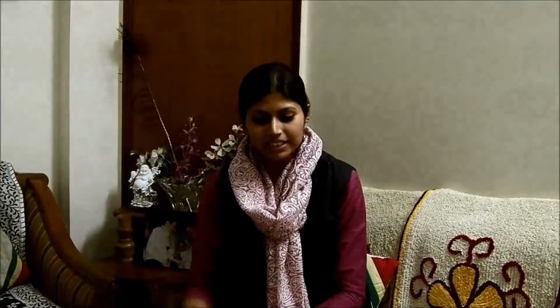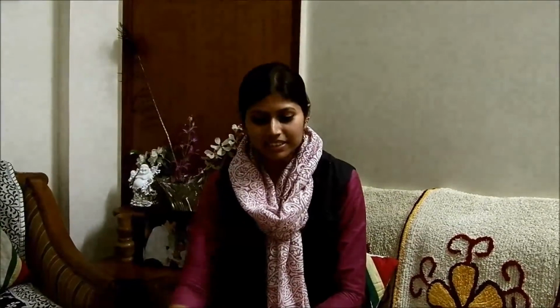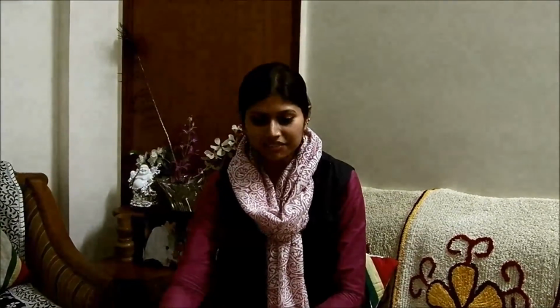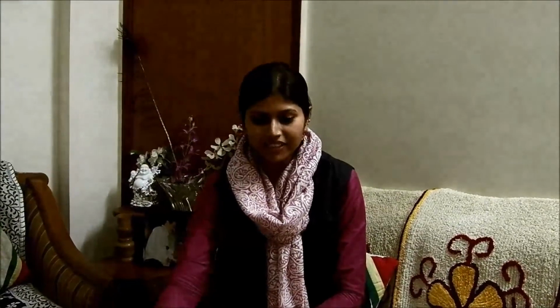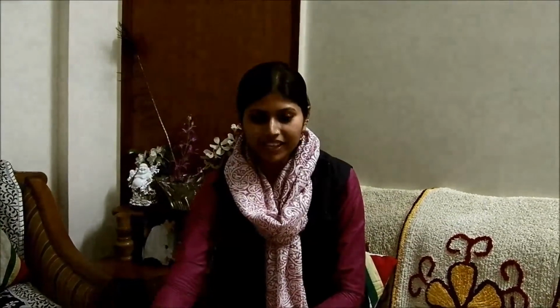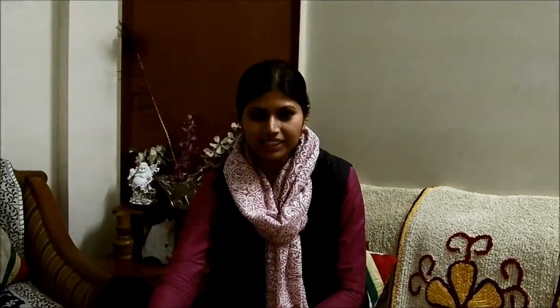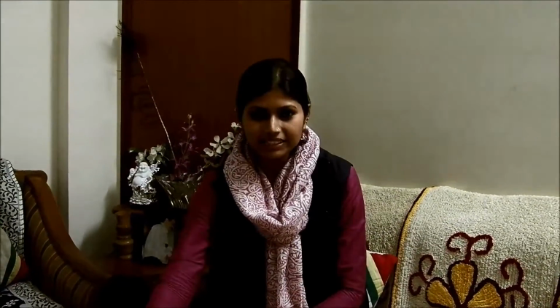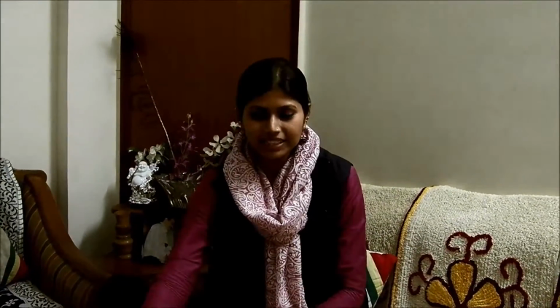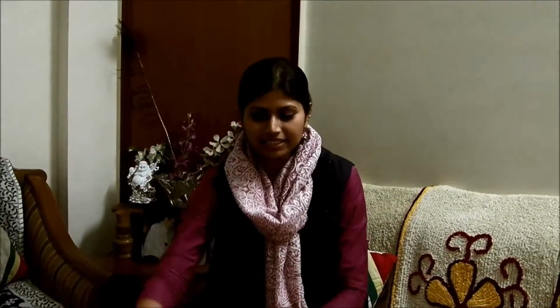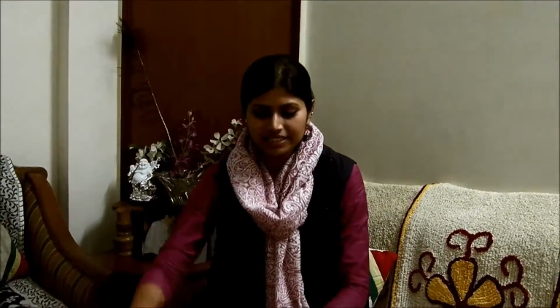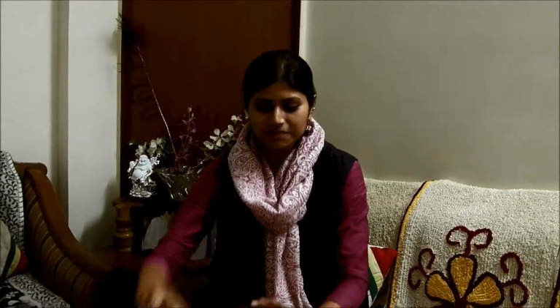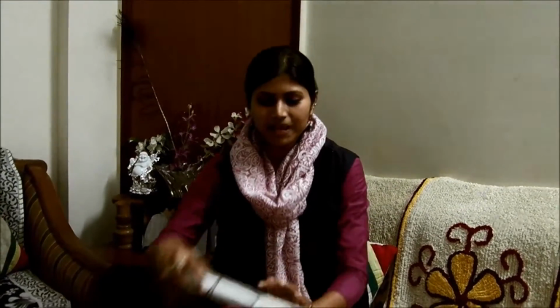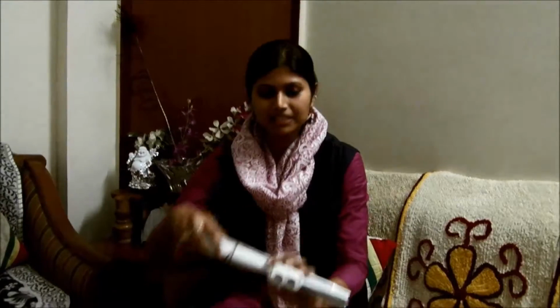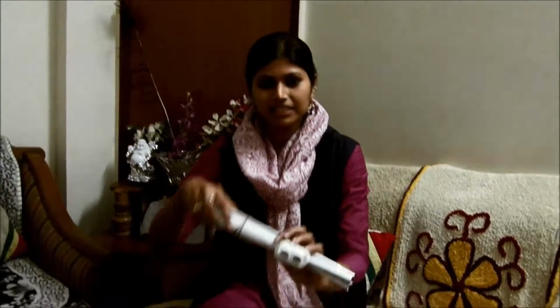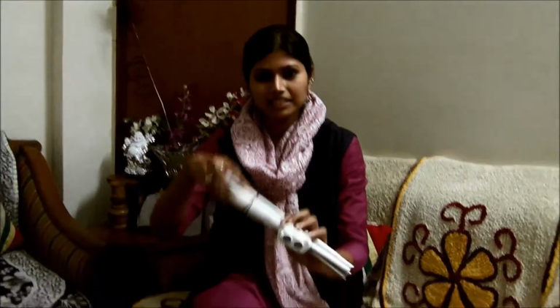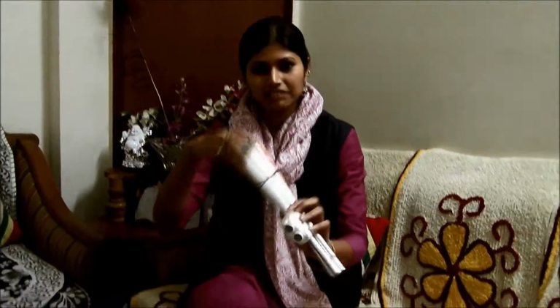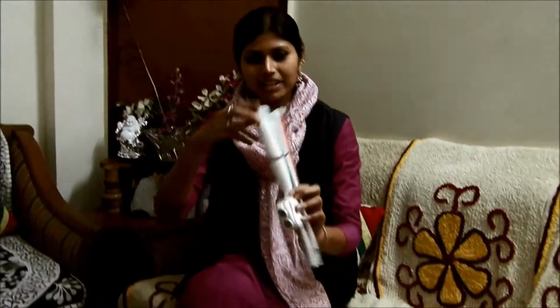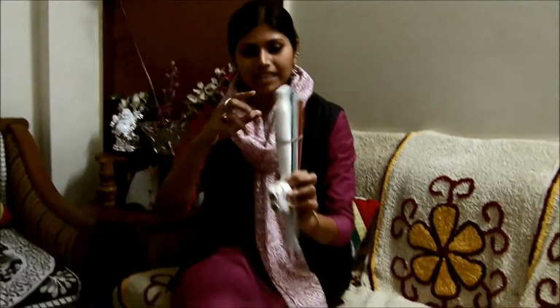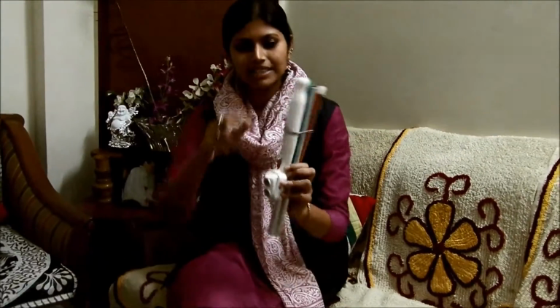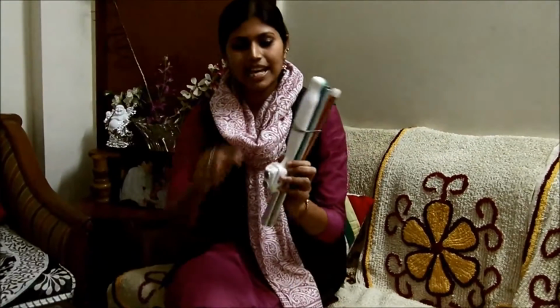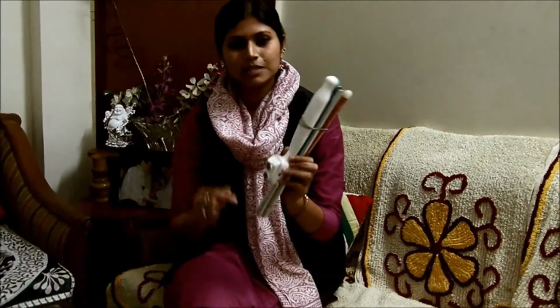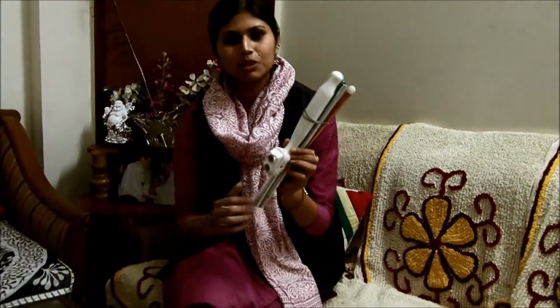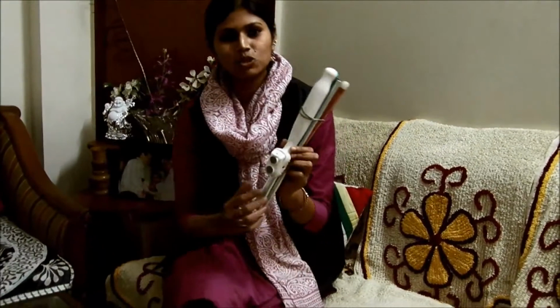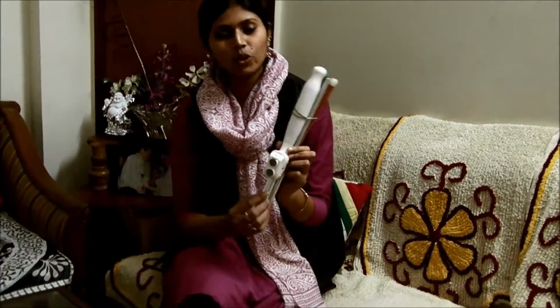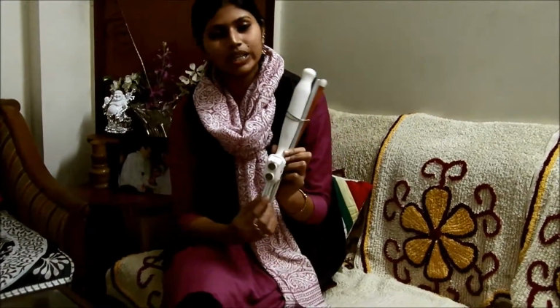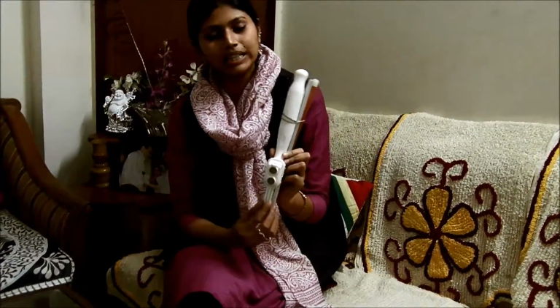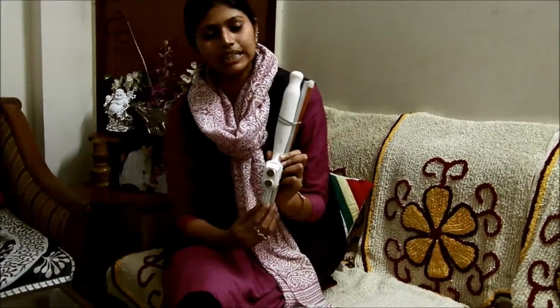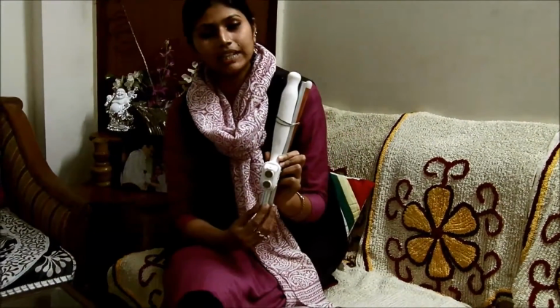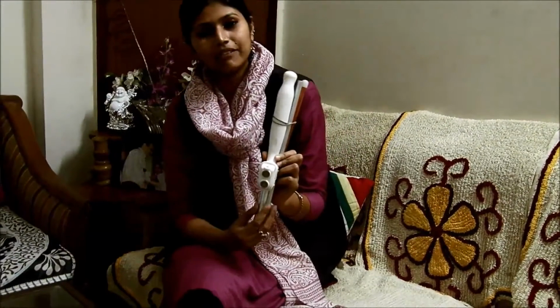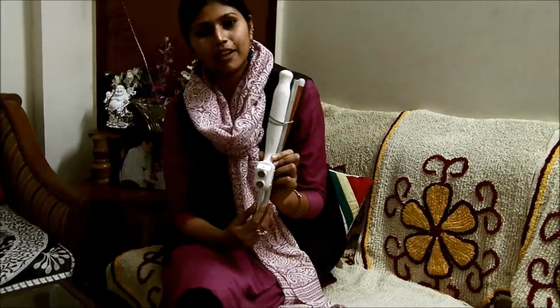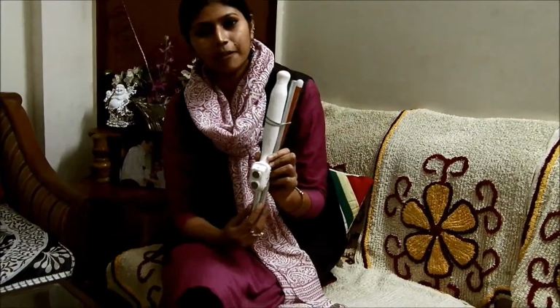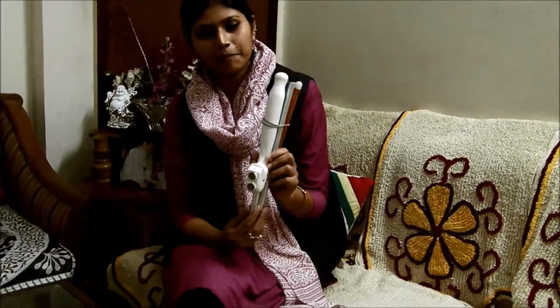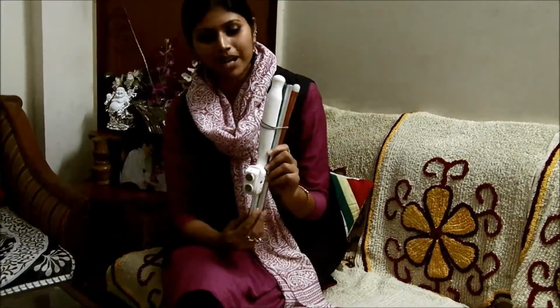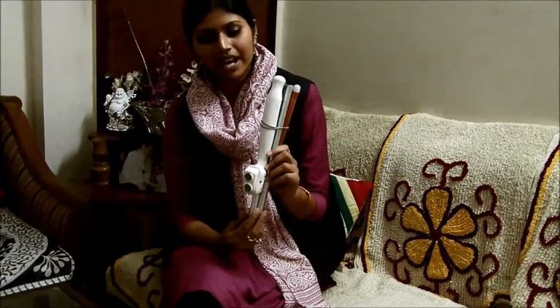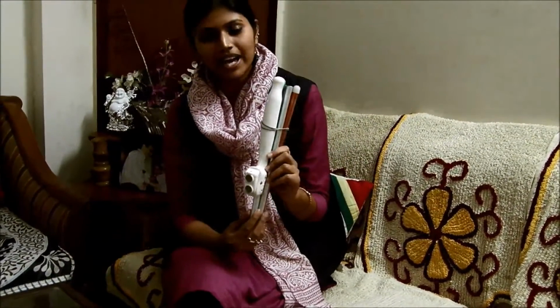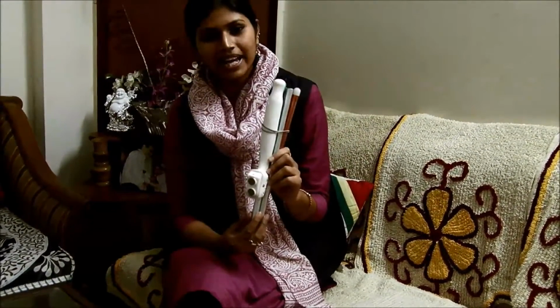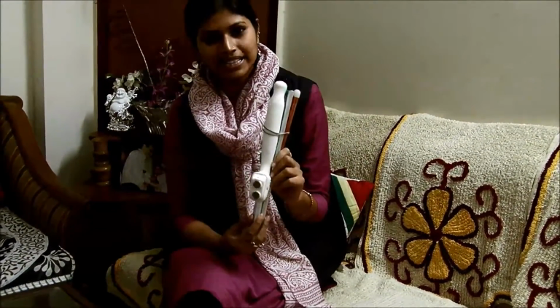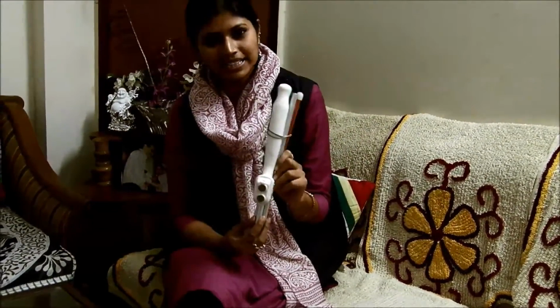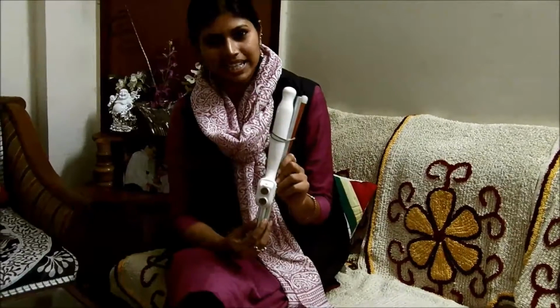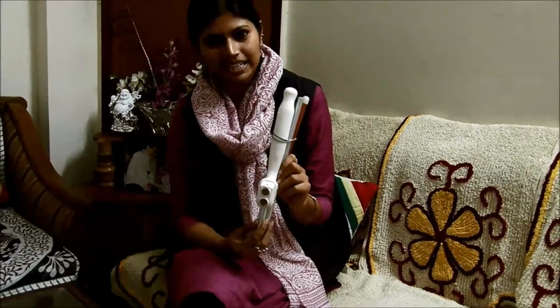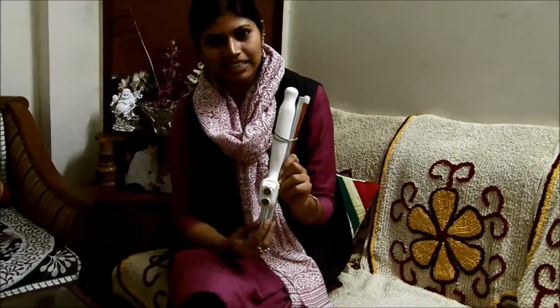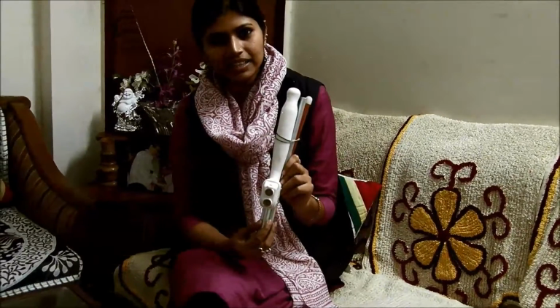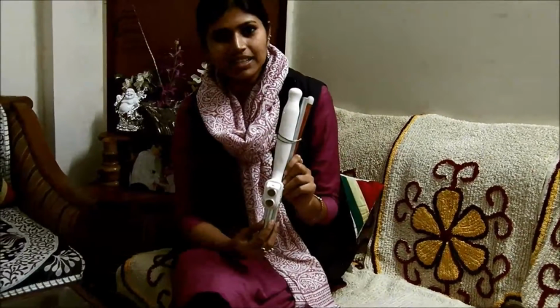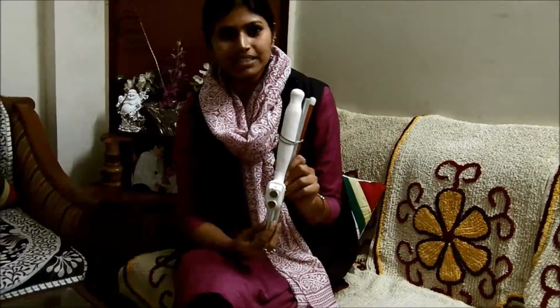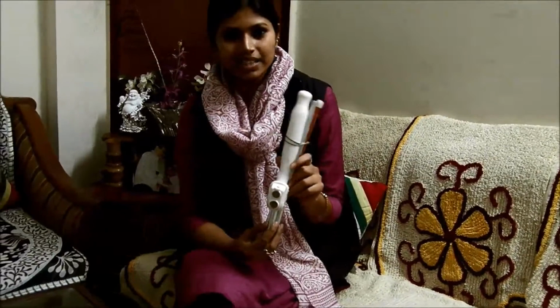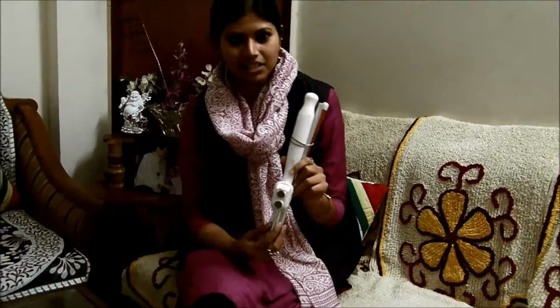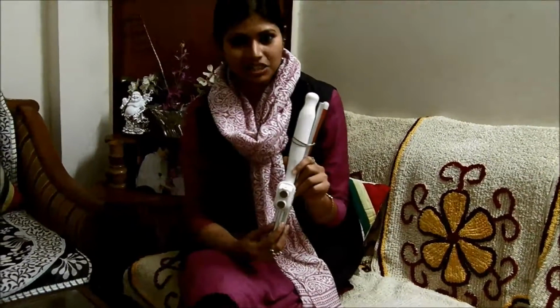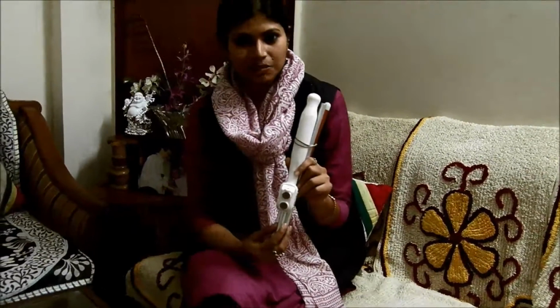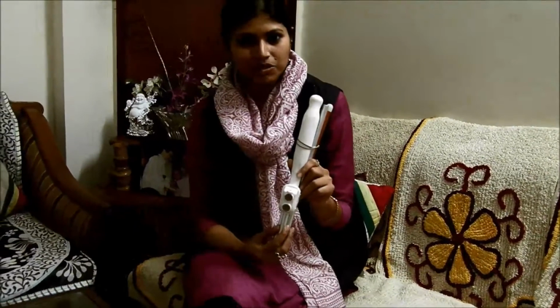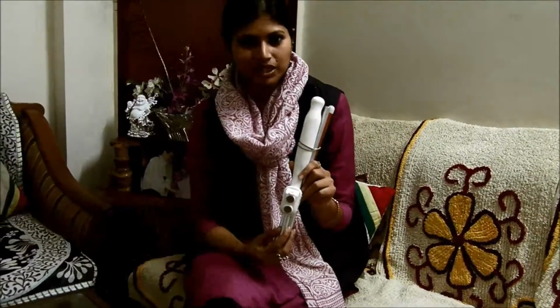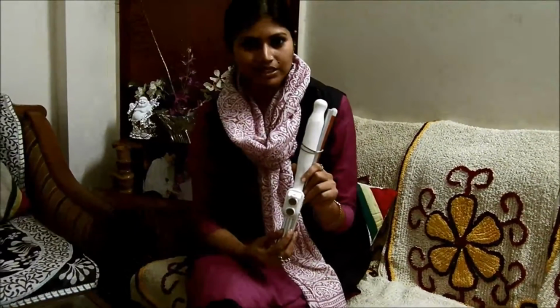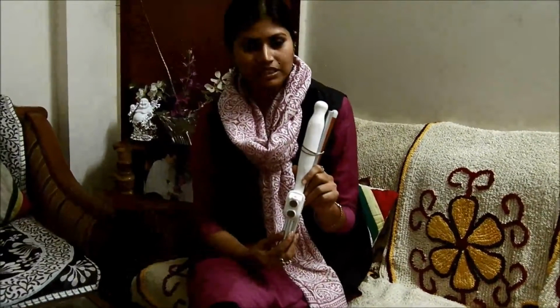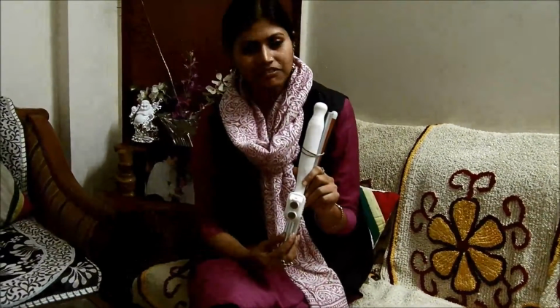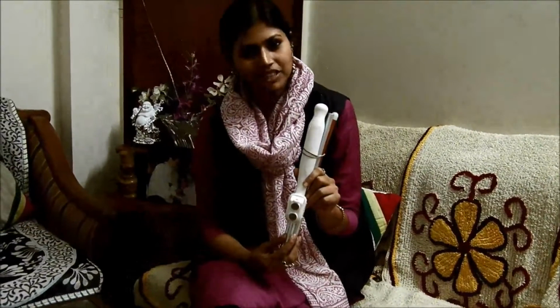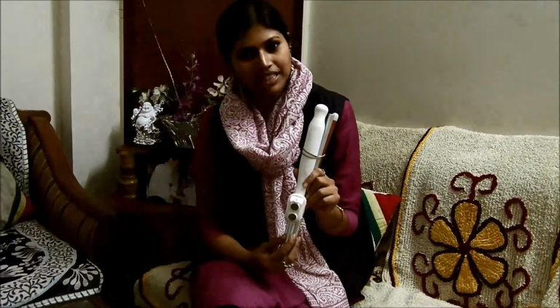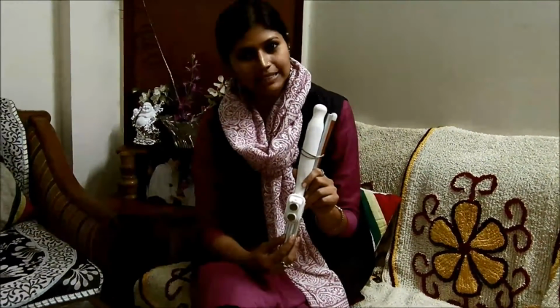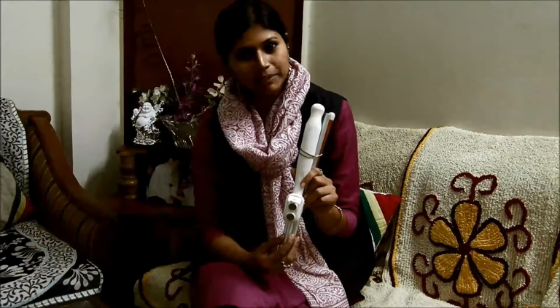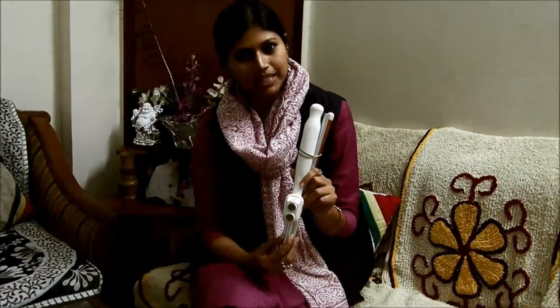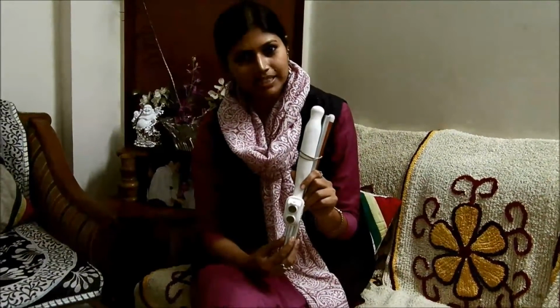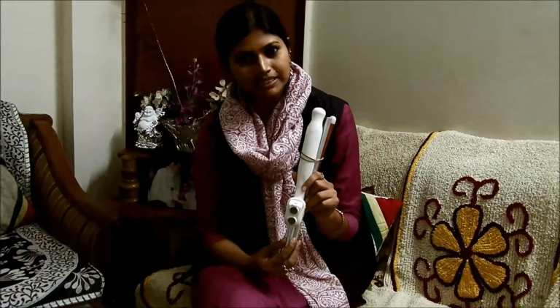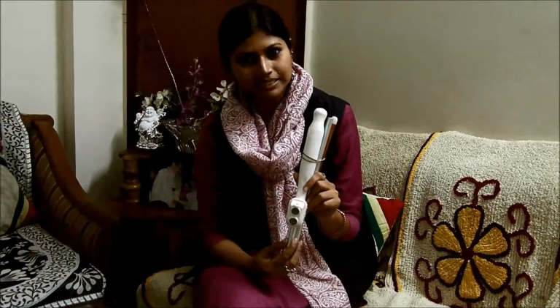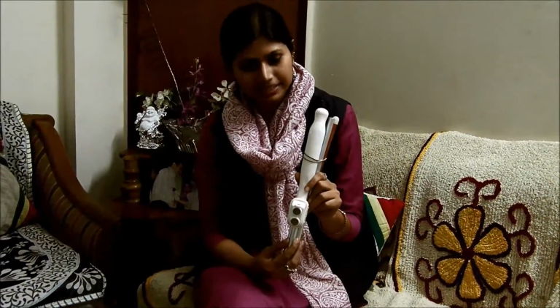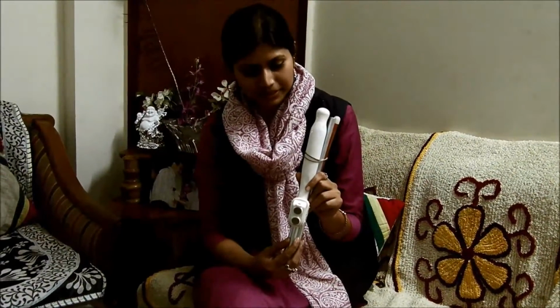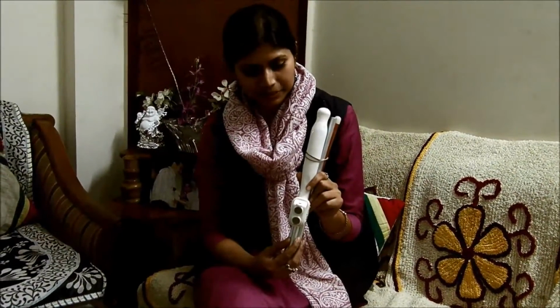This device, the SmartKin device, has been jointly developed by IIT Delhi, Saksham Trust and Phoenix Medical Systems.